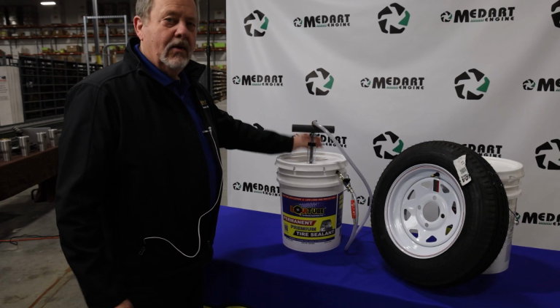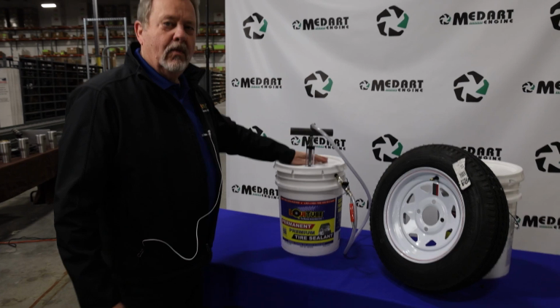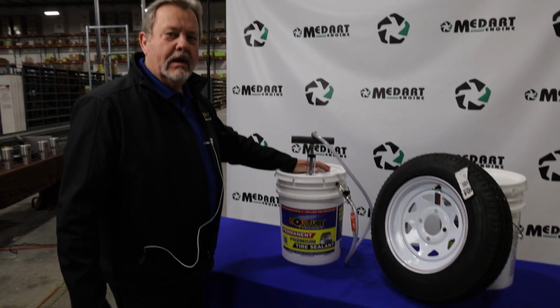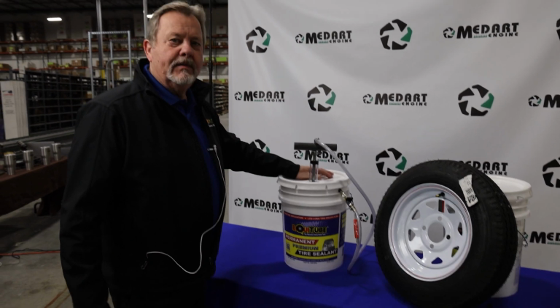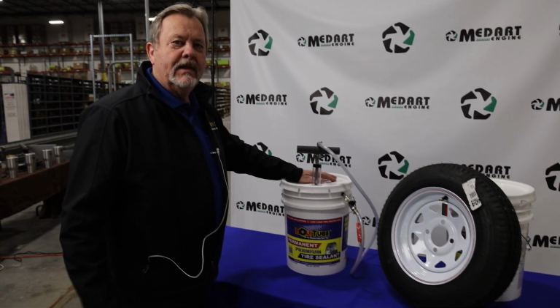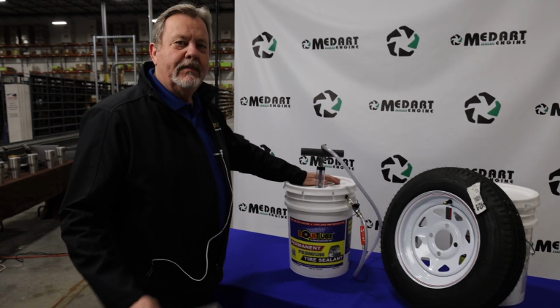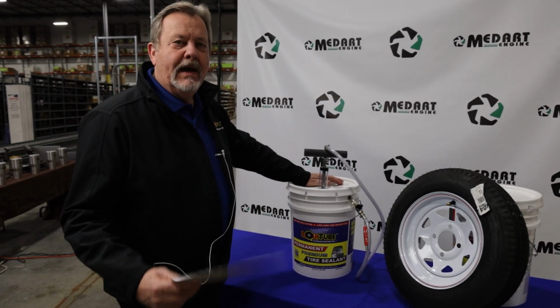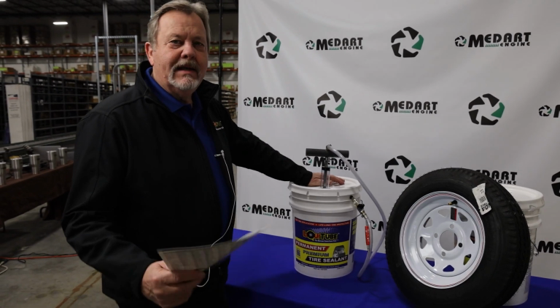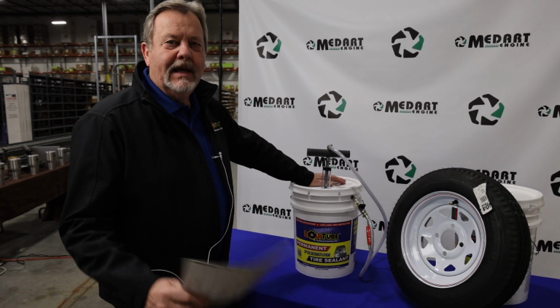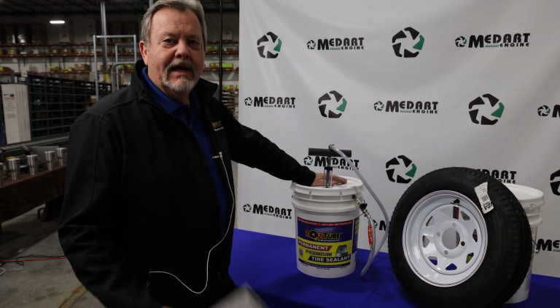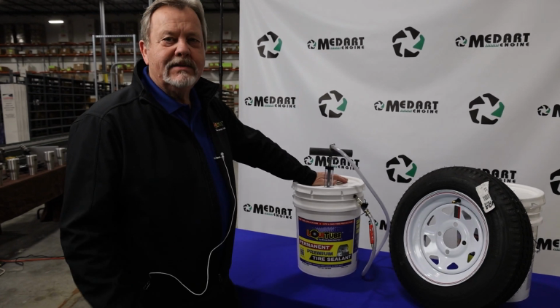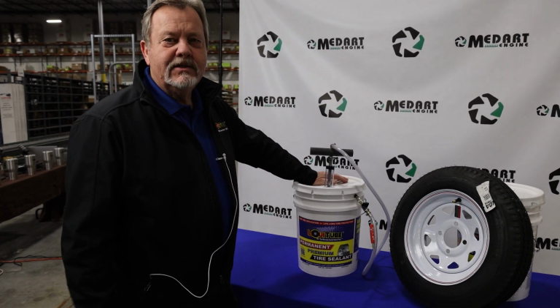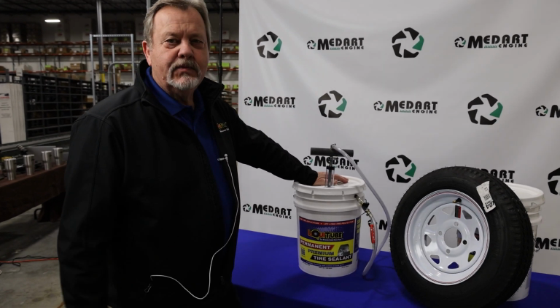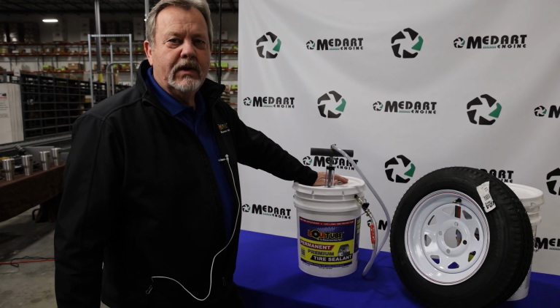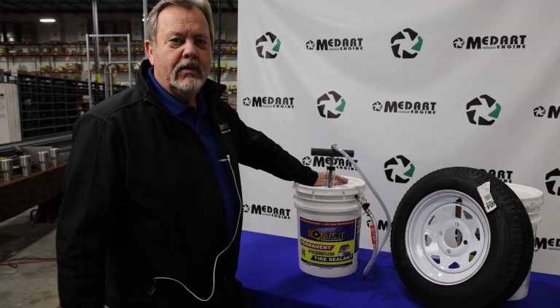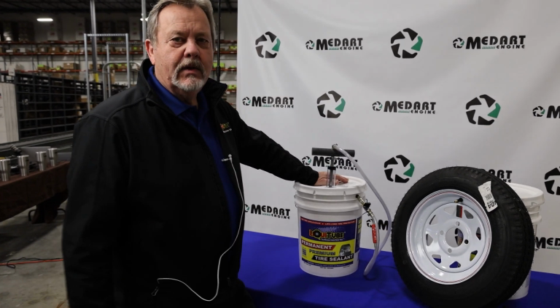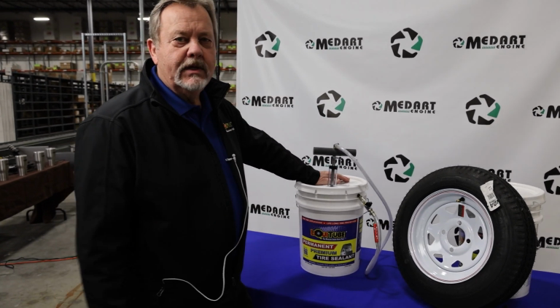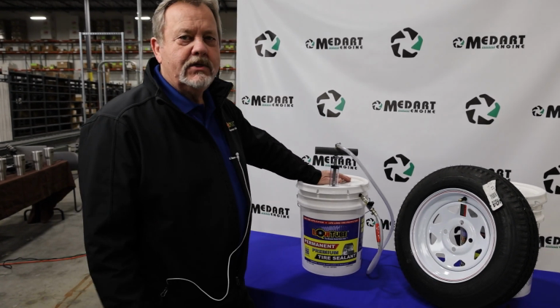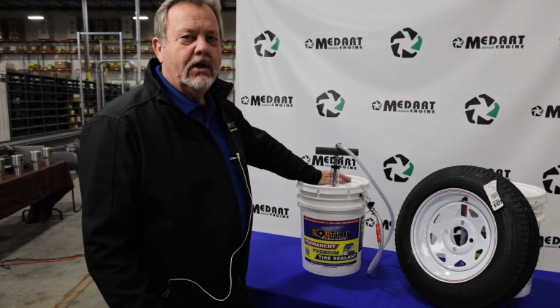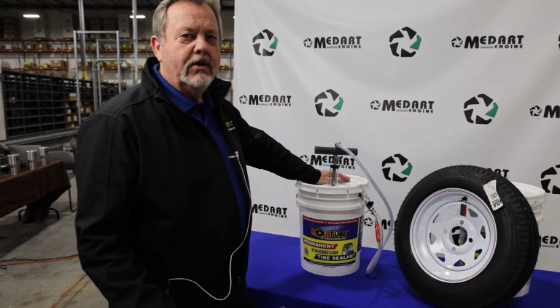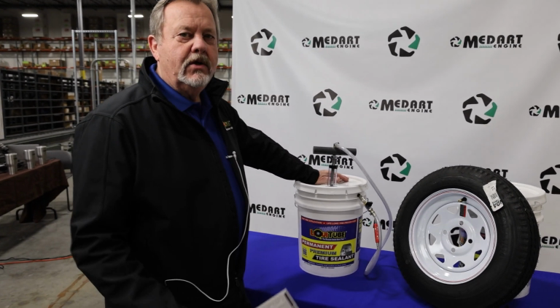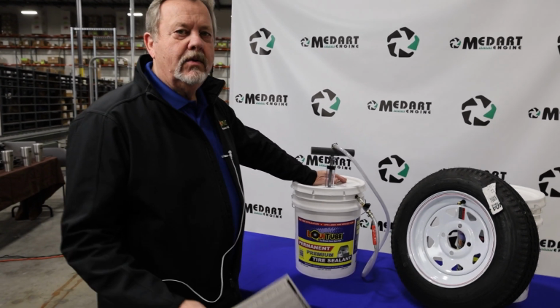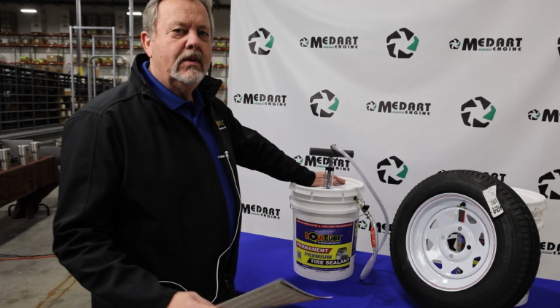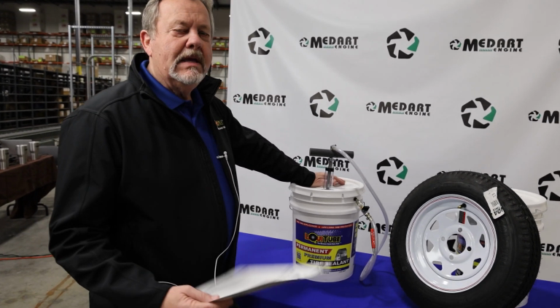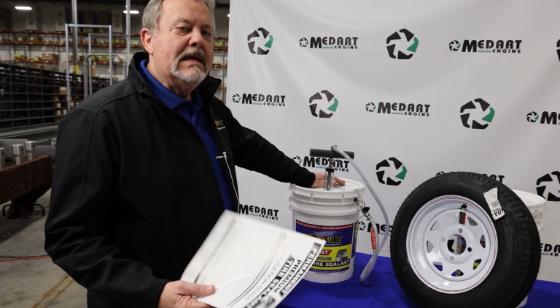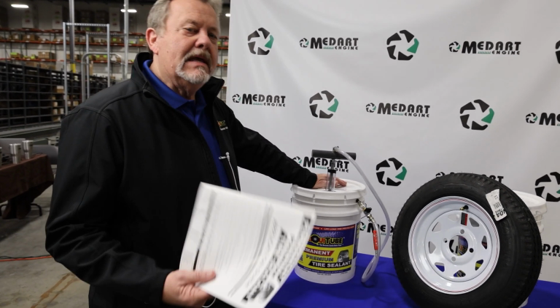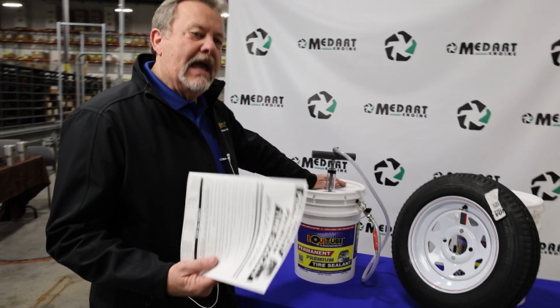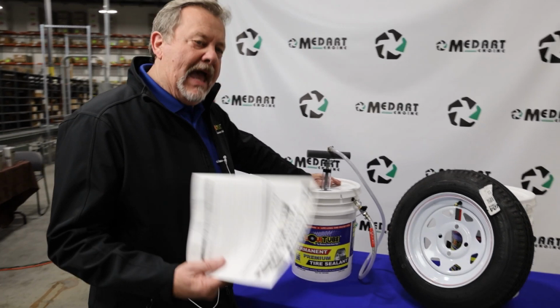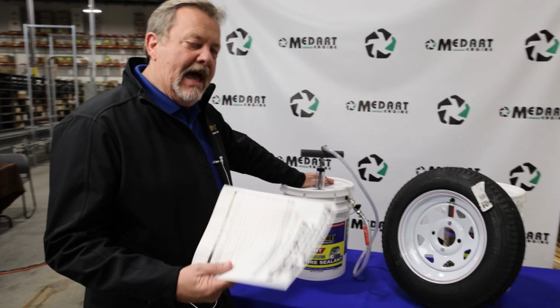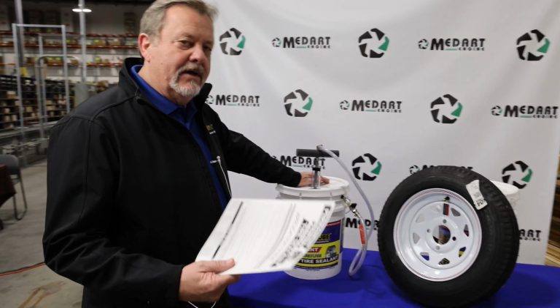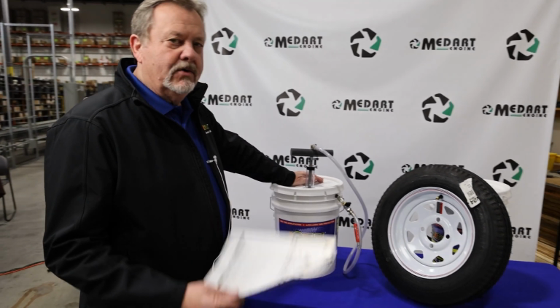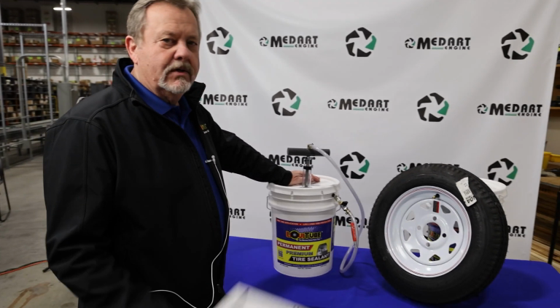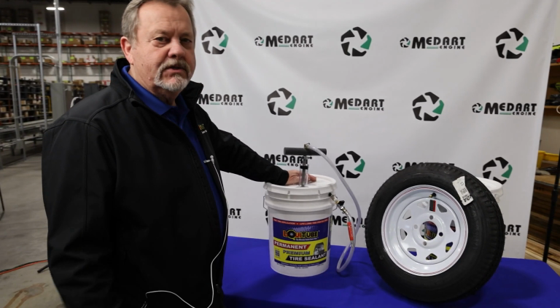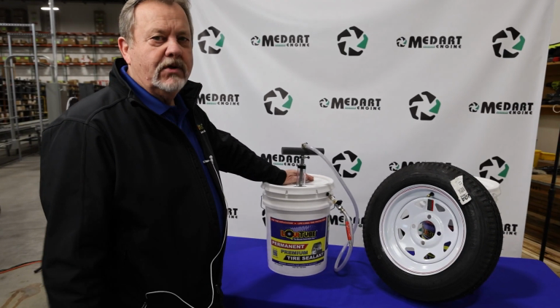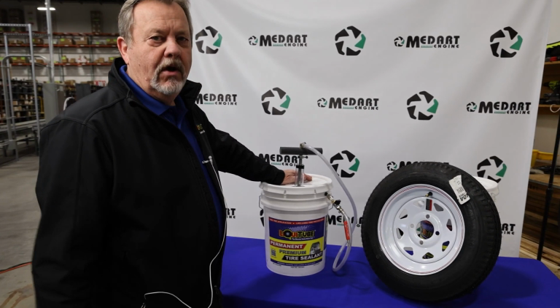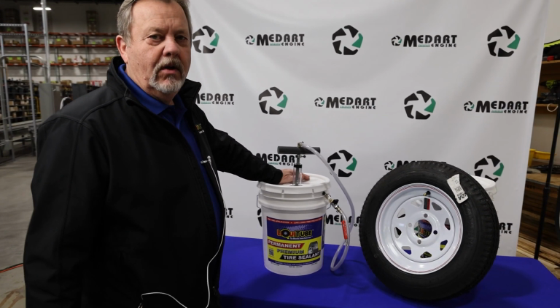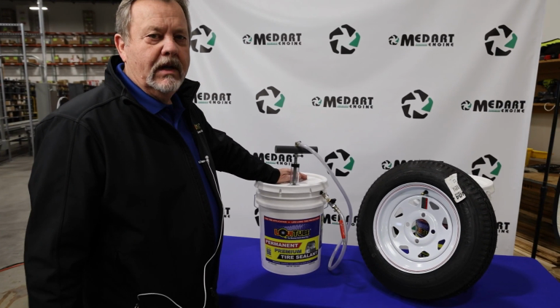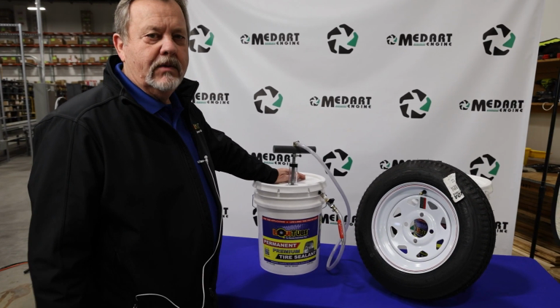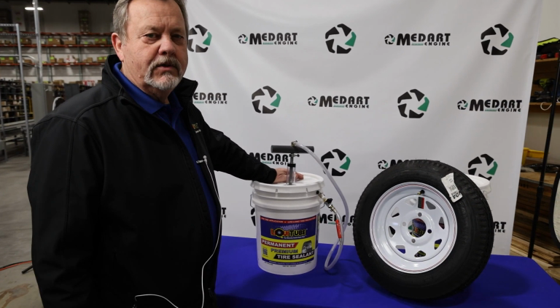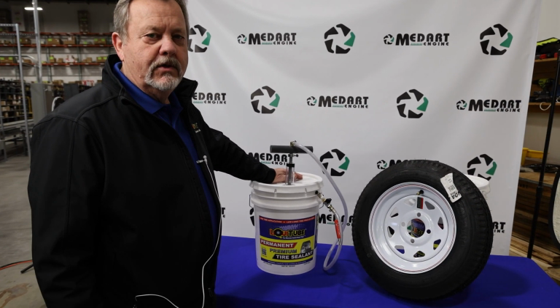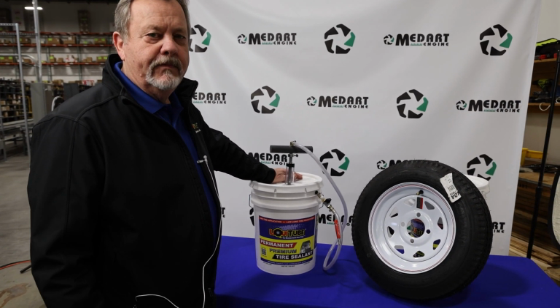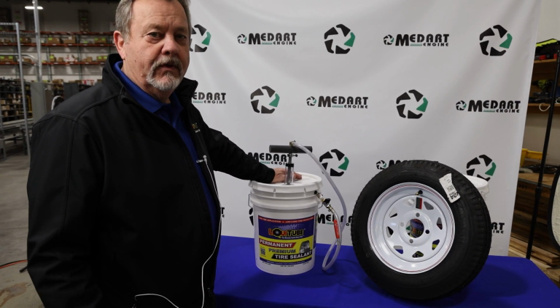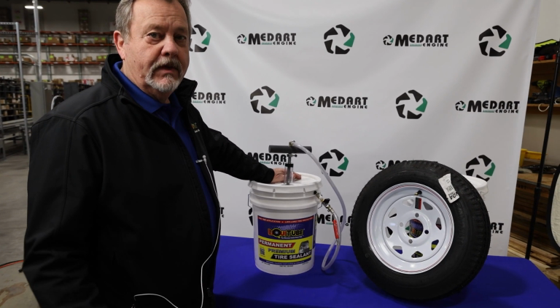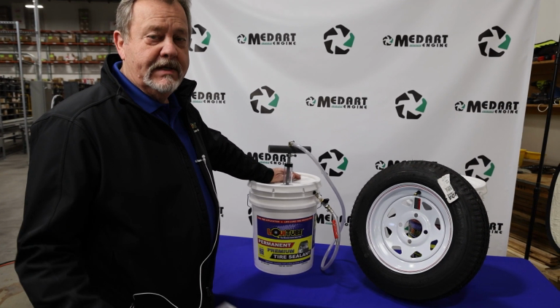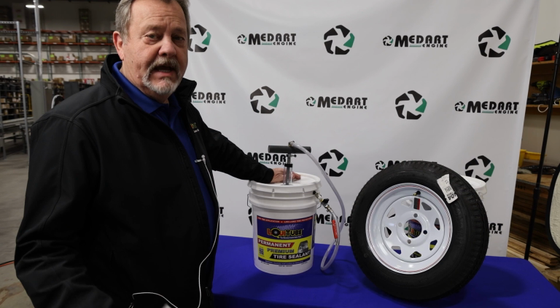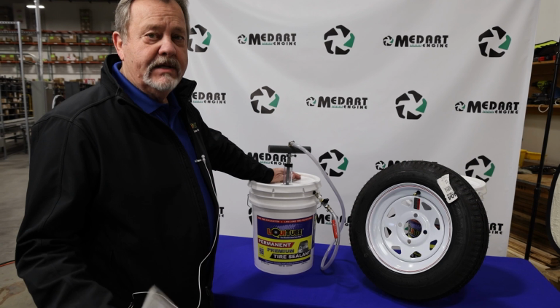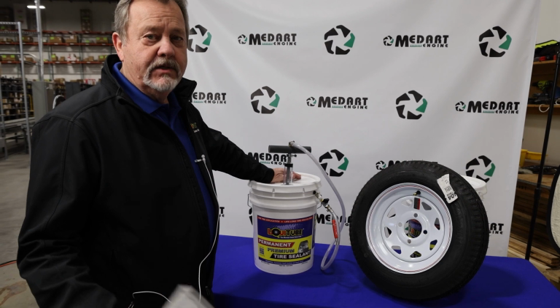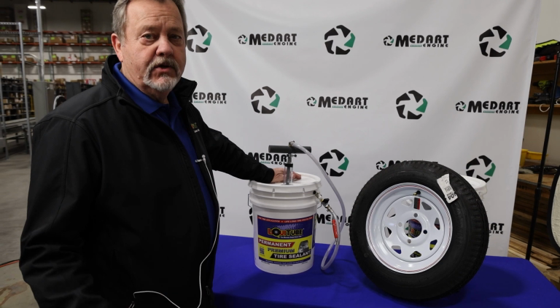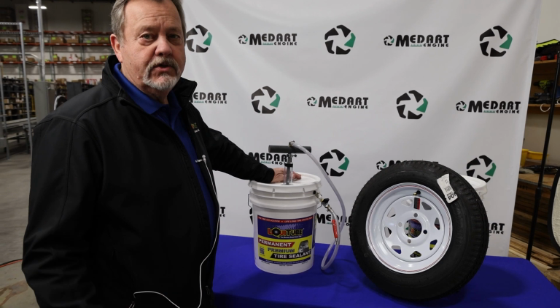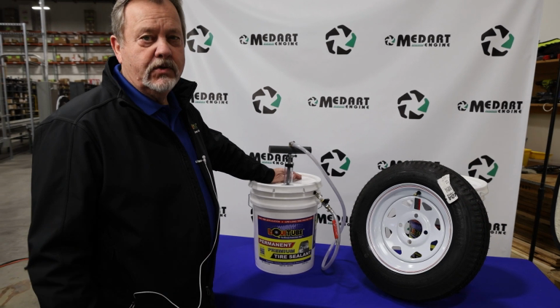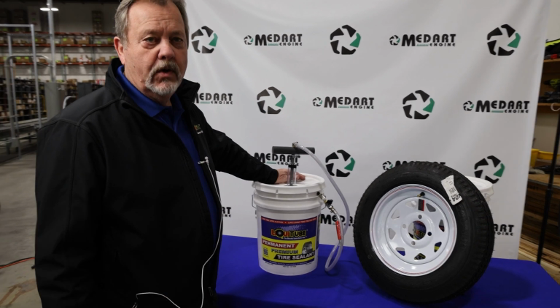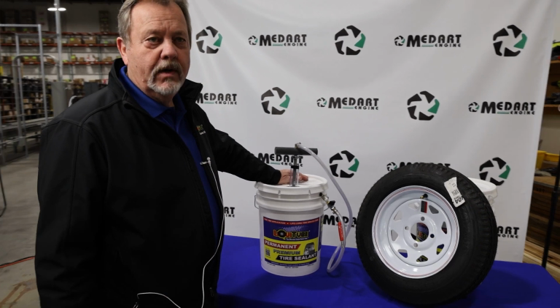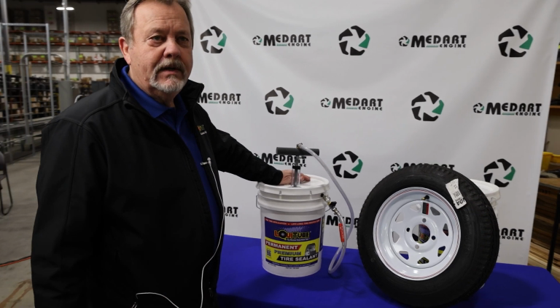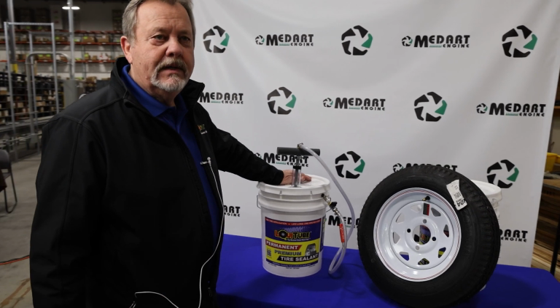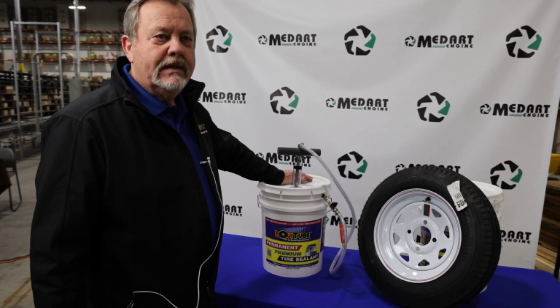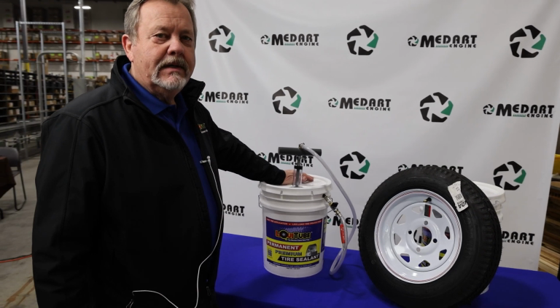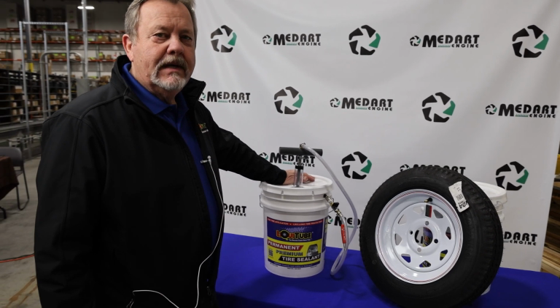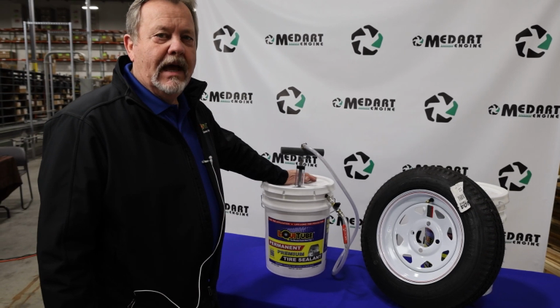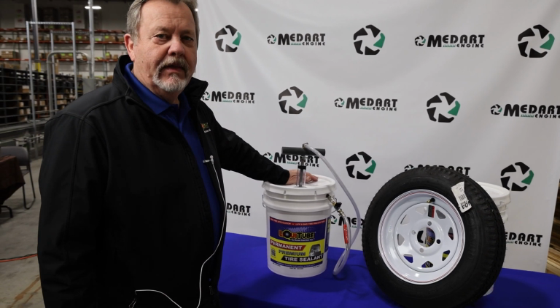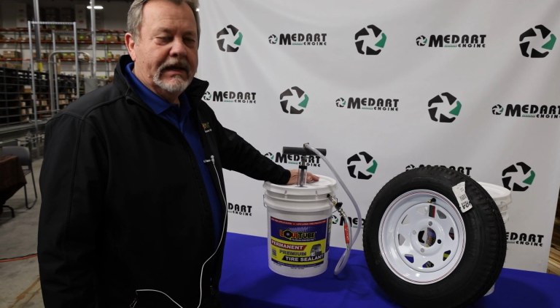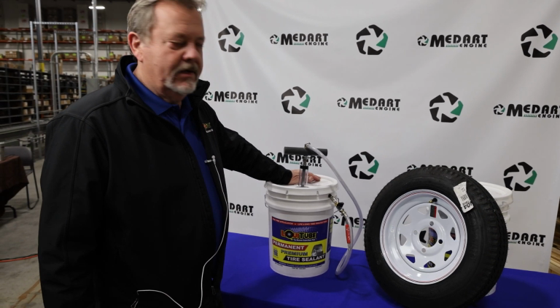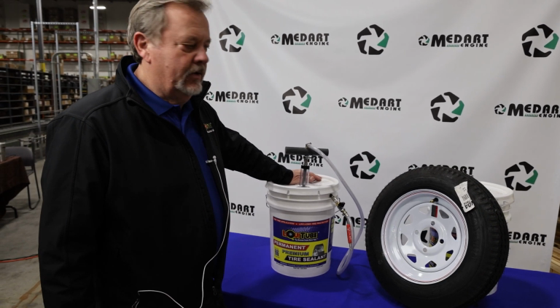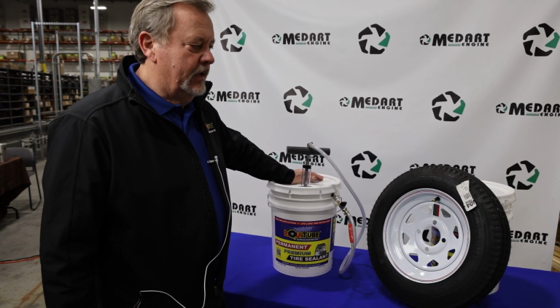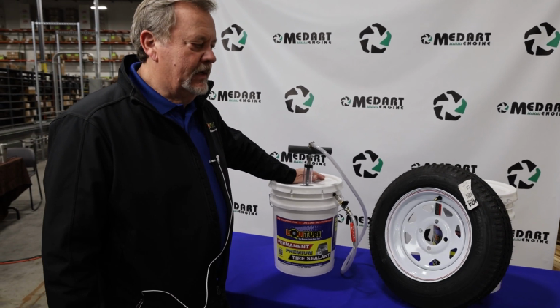Welcome to the podcast. This week we want to show you how to install LiquiTube for the techs in your store, and how they can do it.